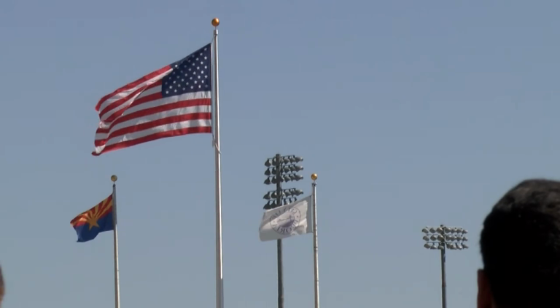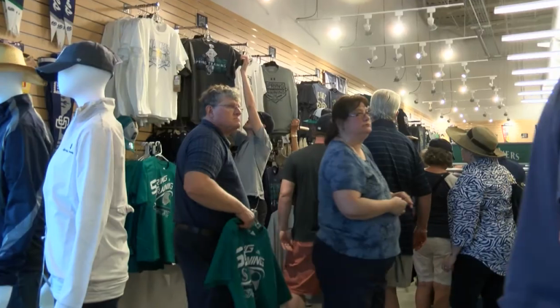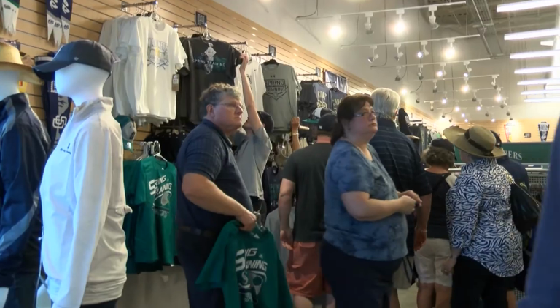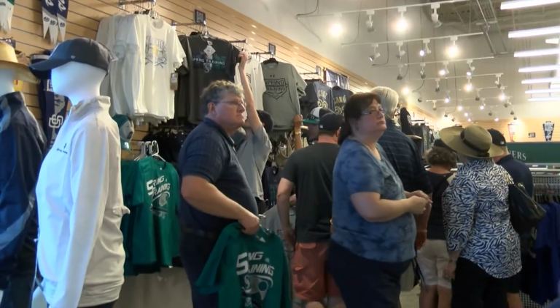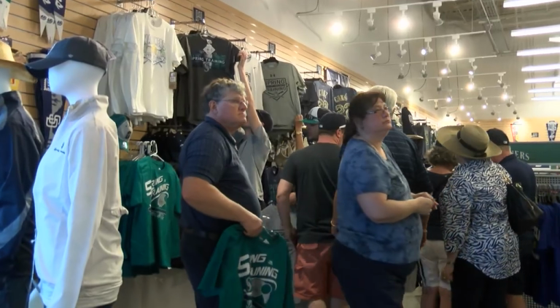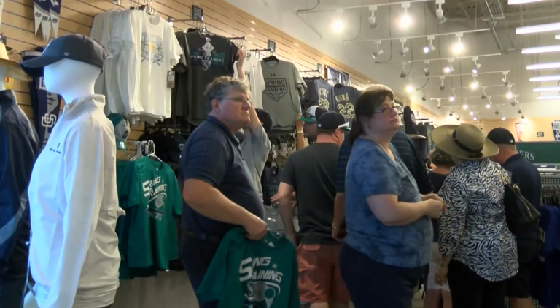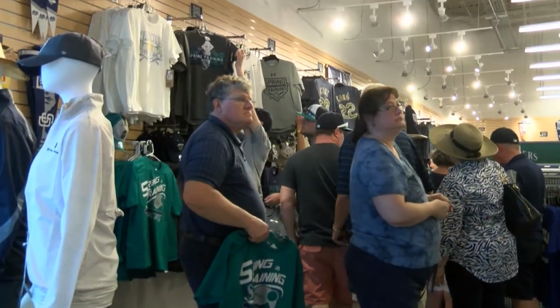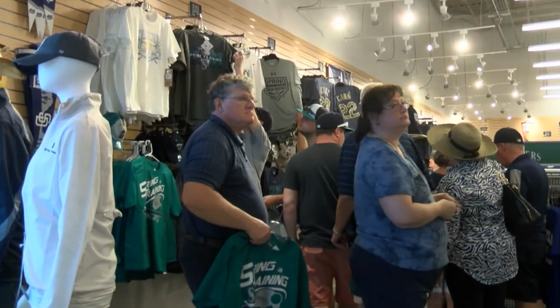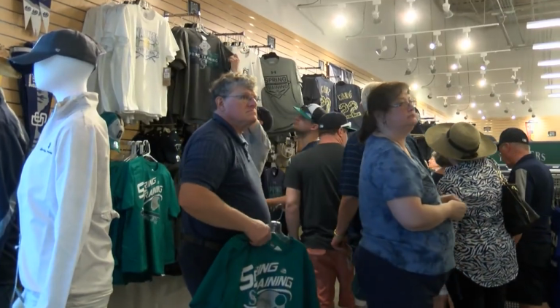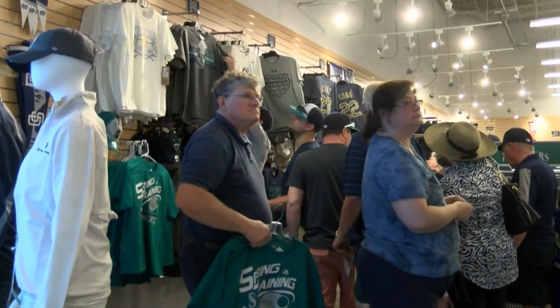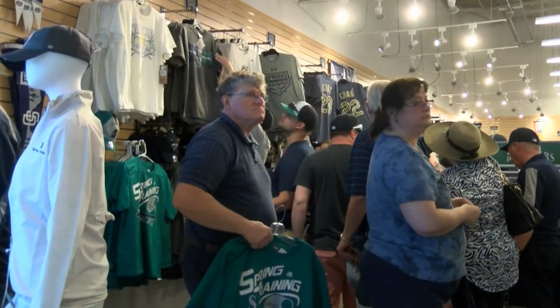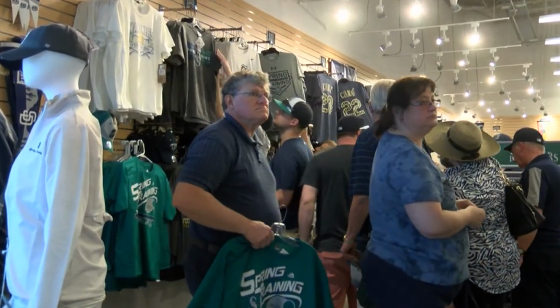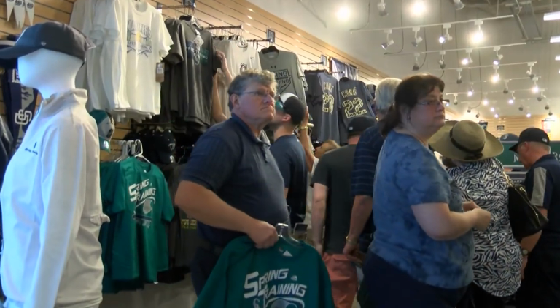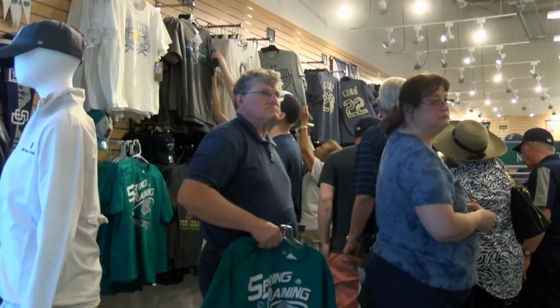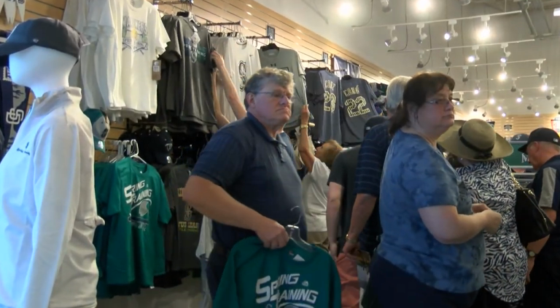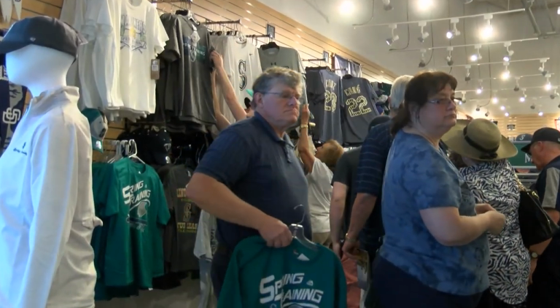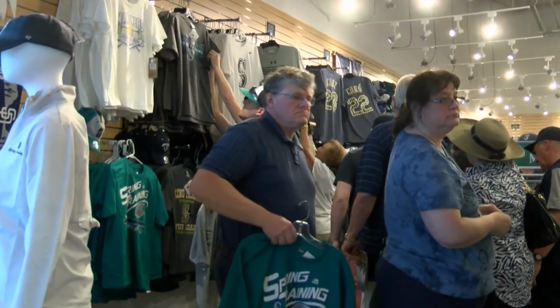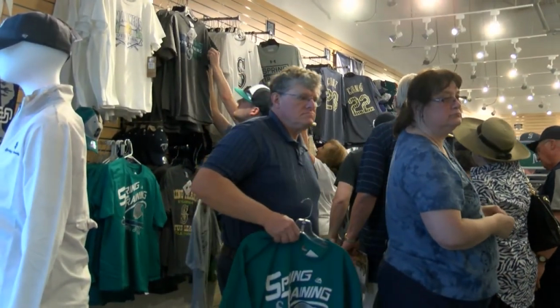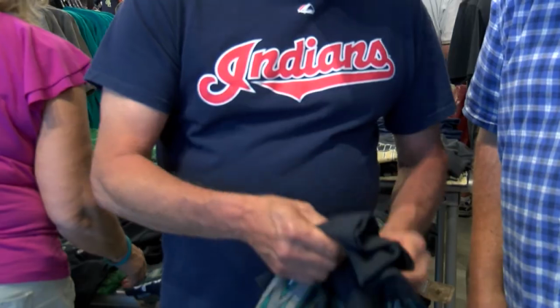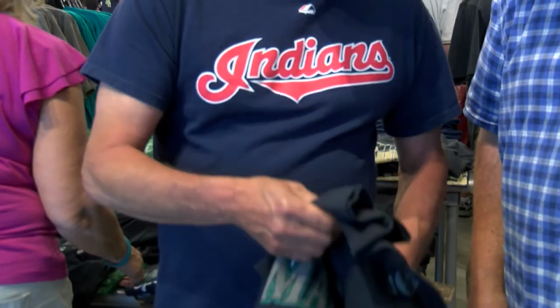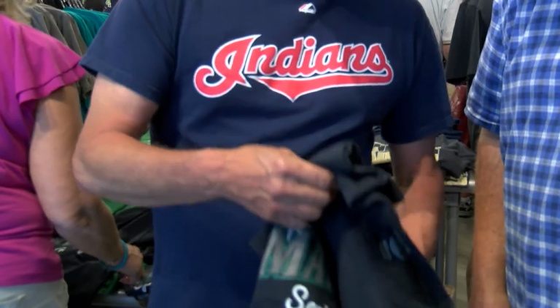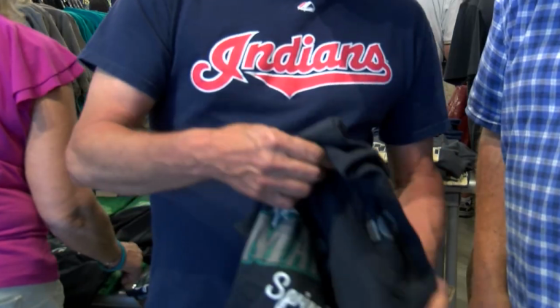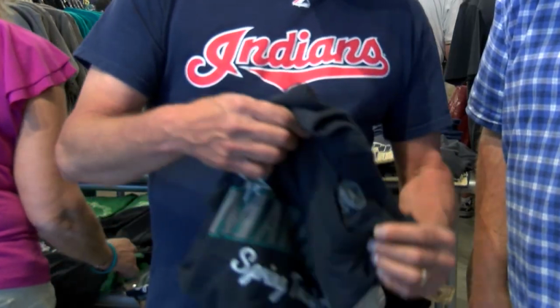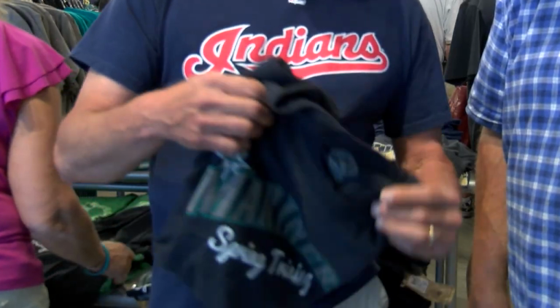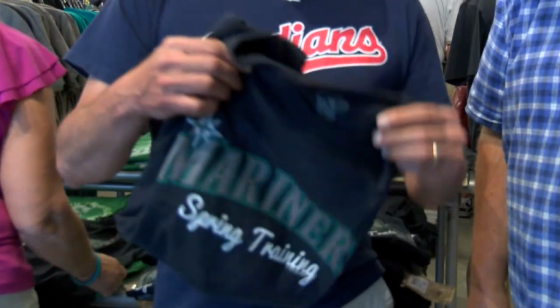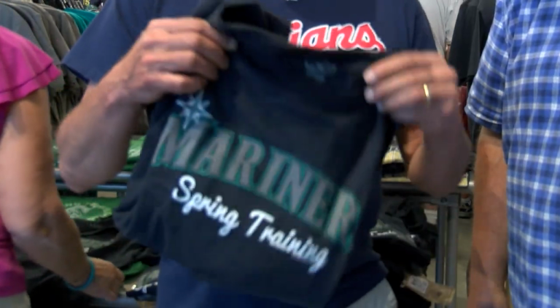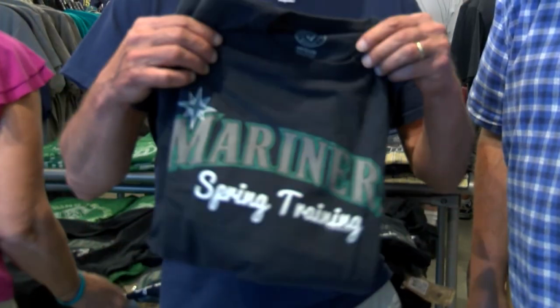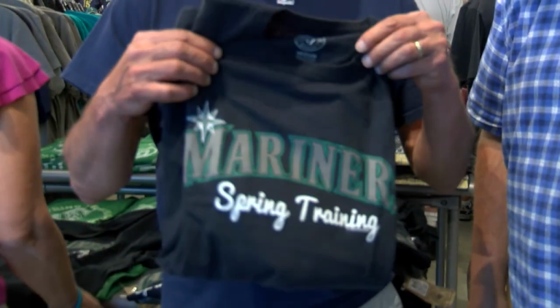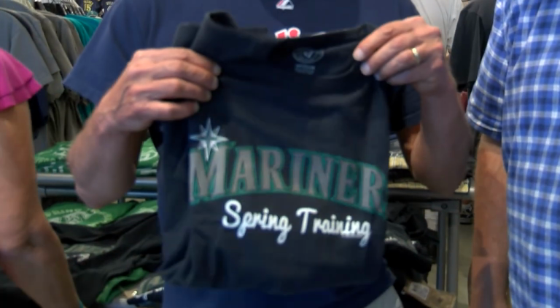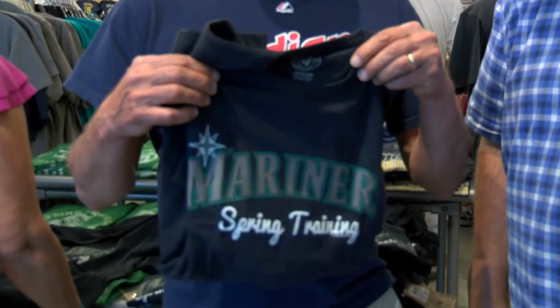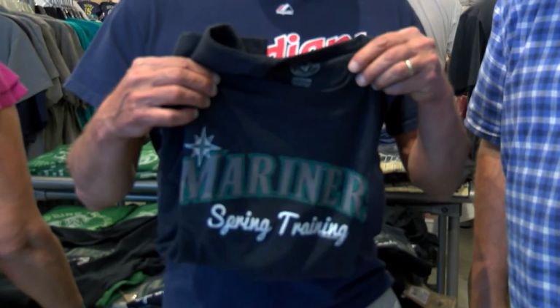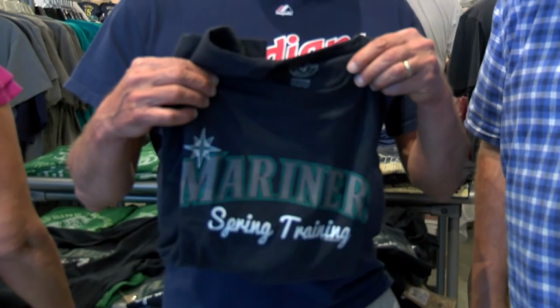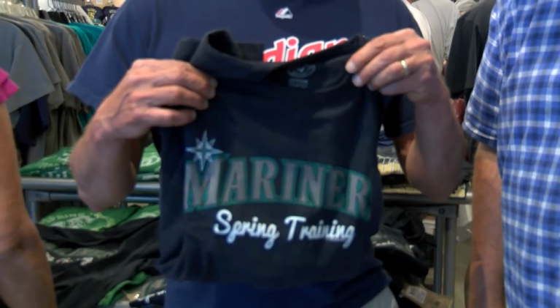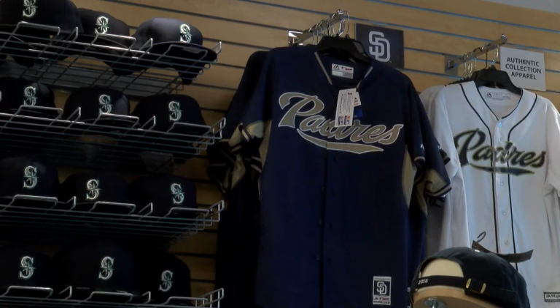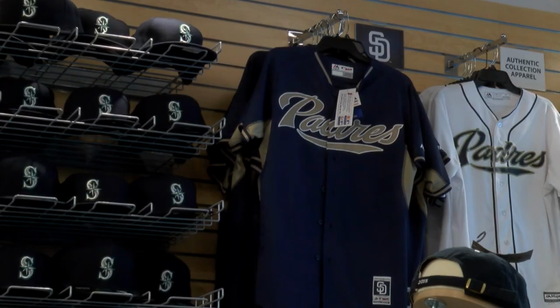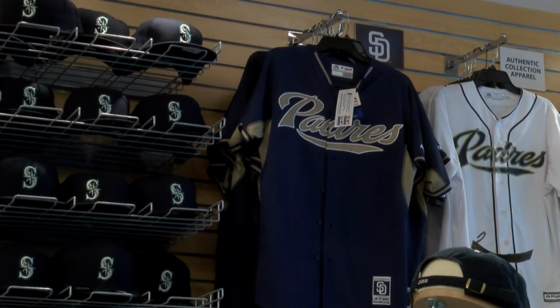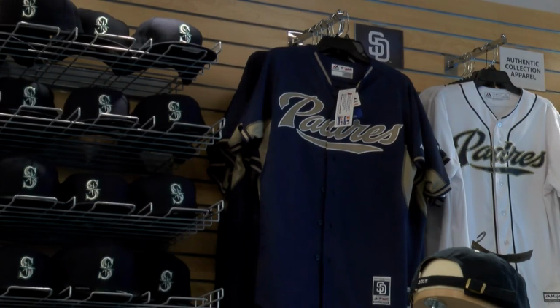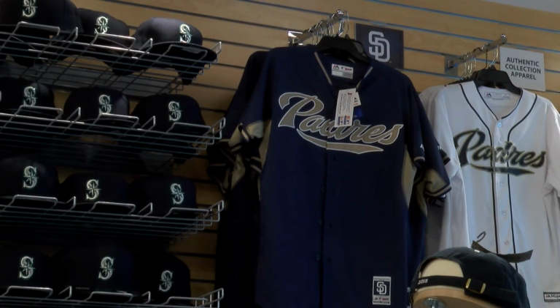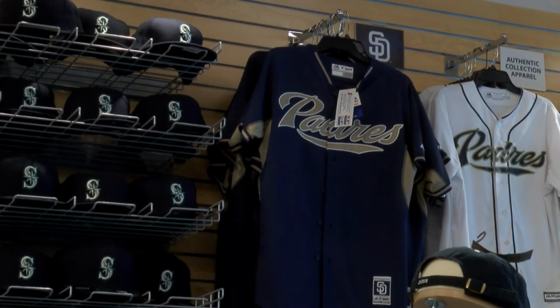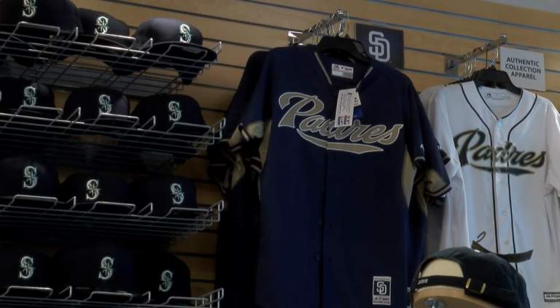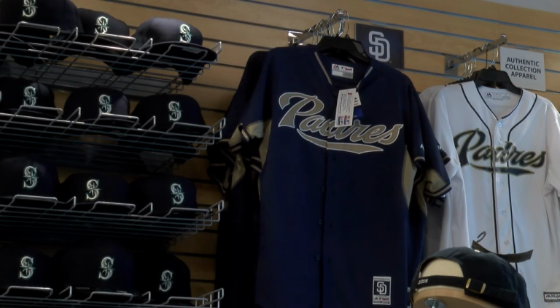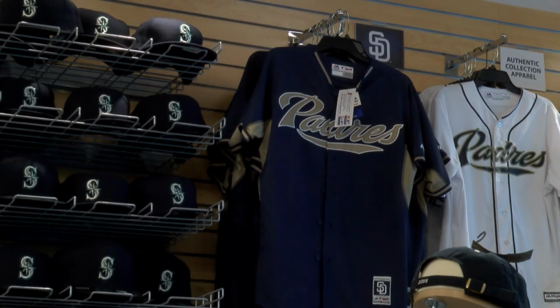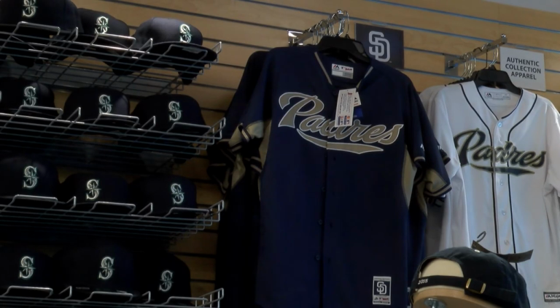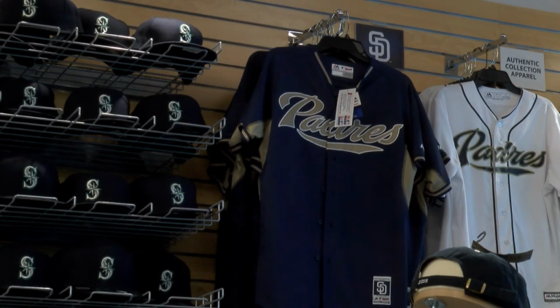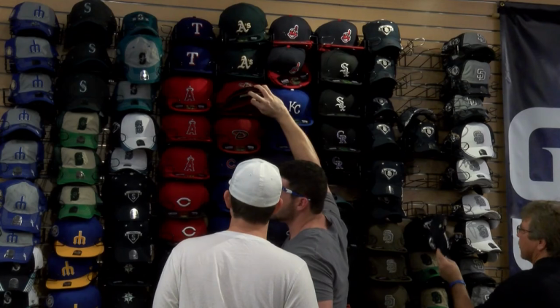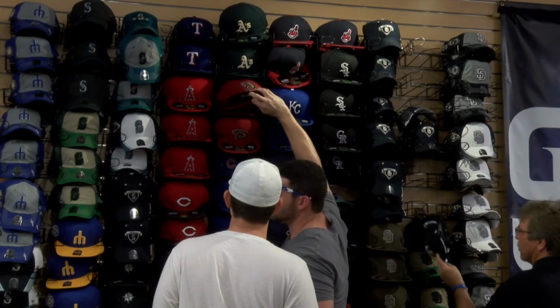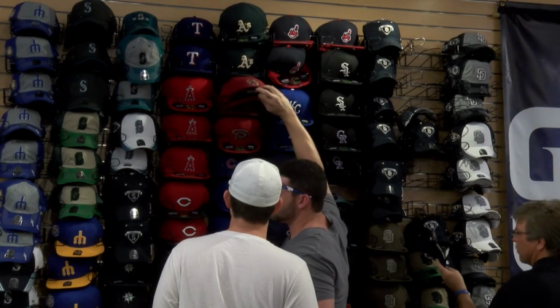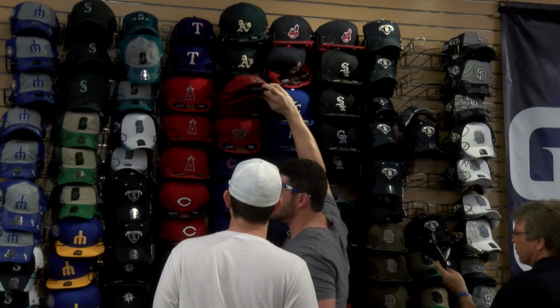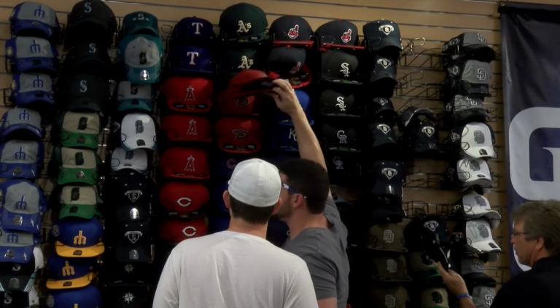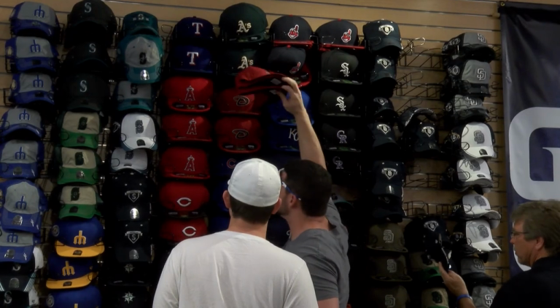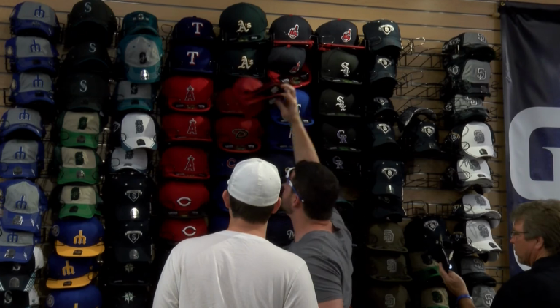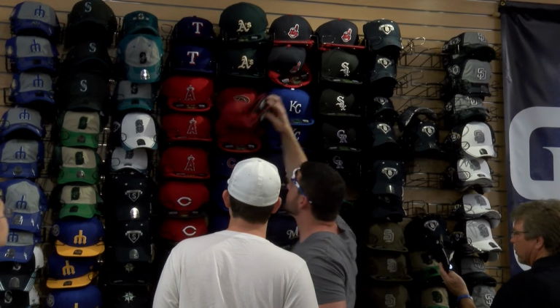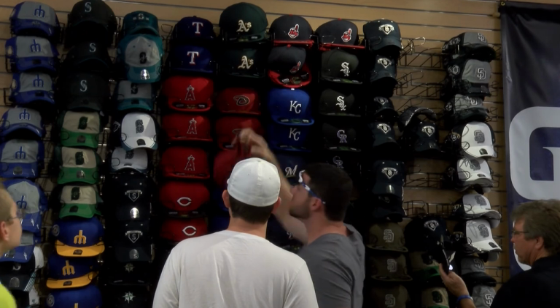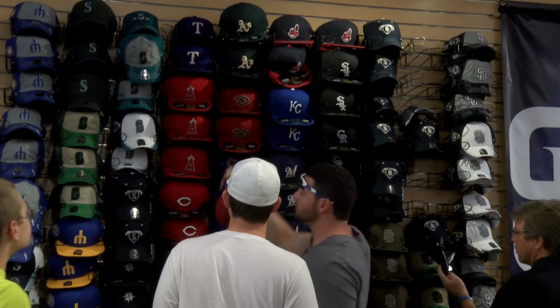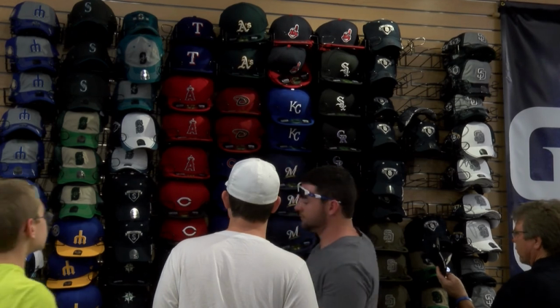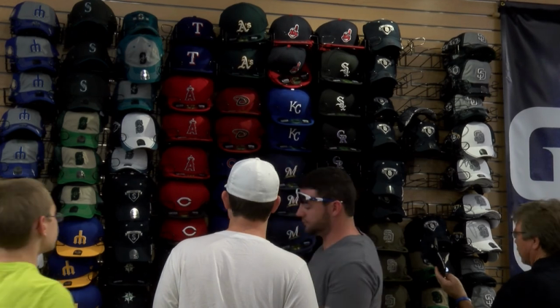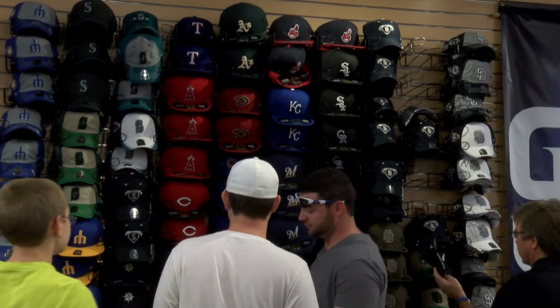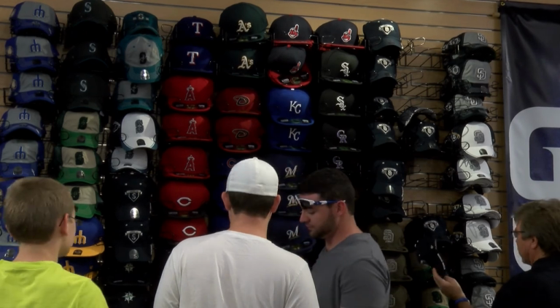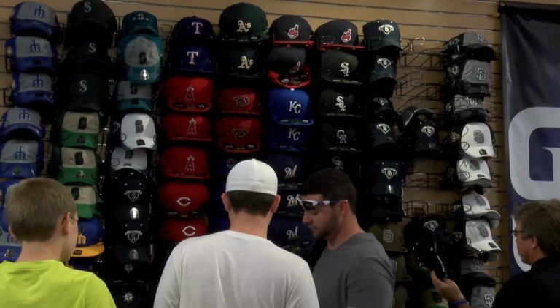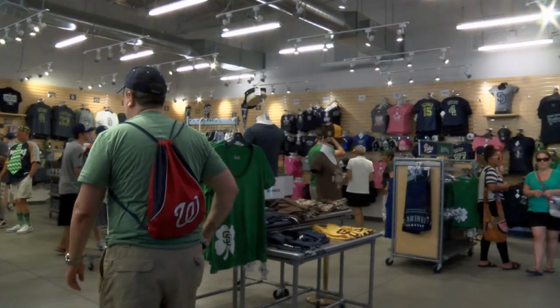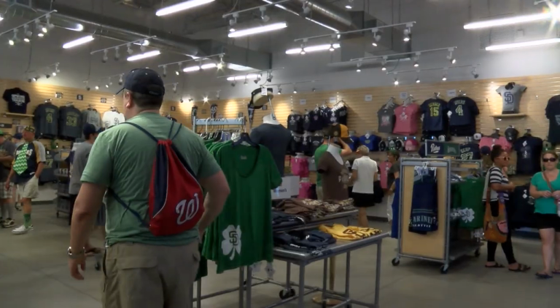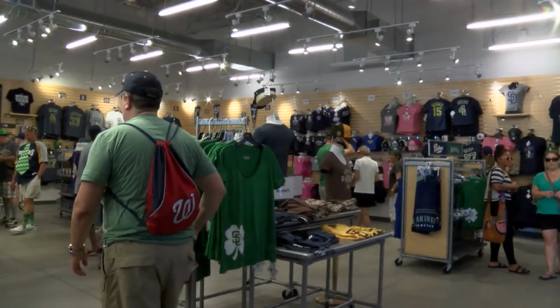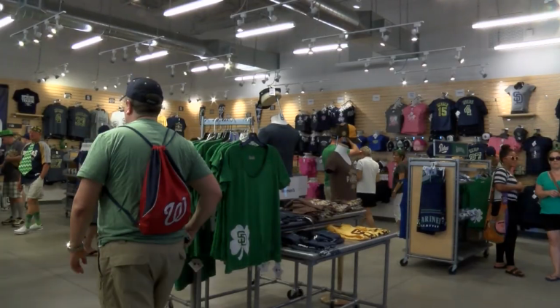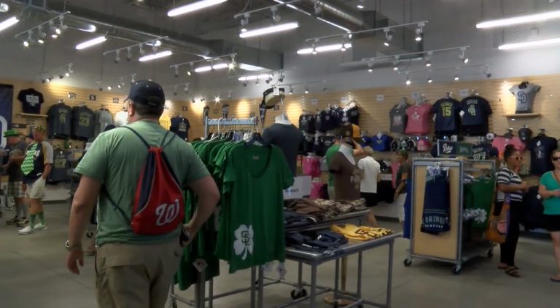Looking for that perfect souvenir? Our fully outfitted team store has just what you need to show your team spirit.